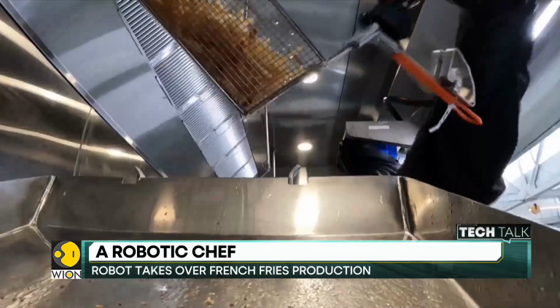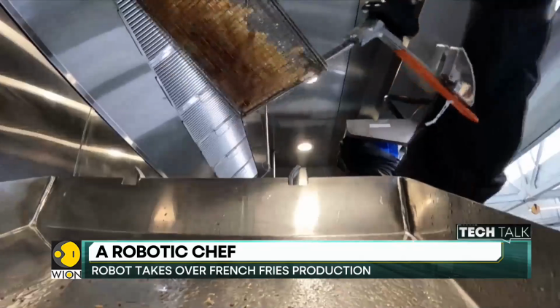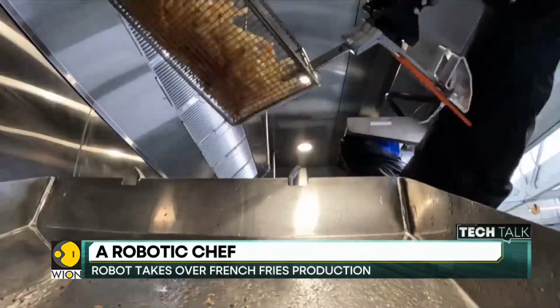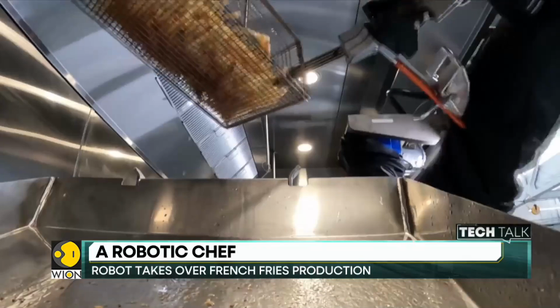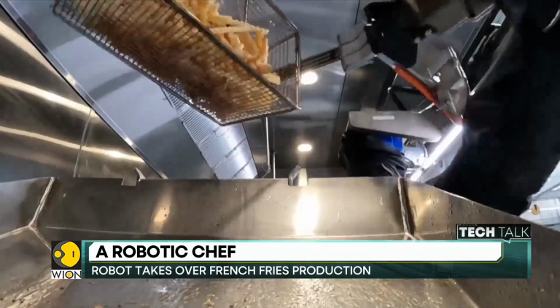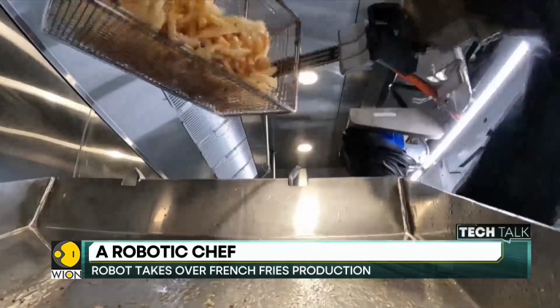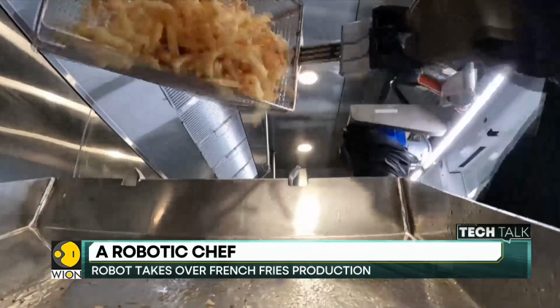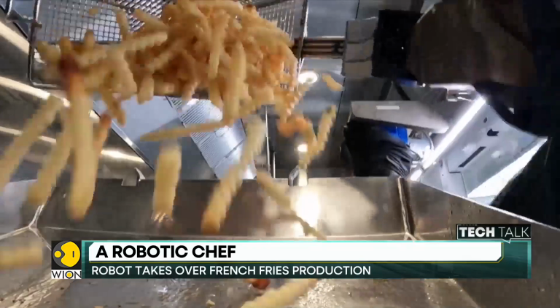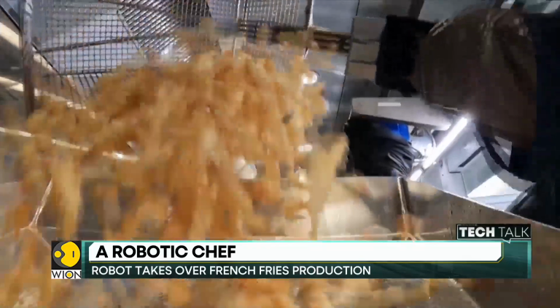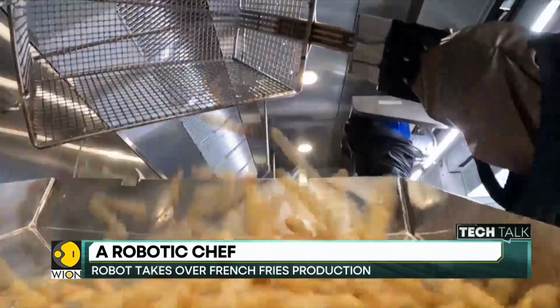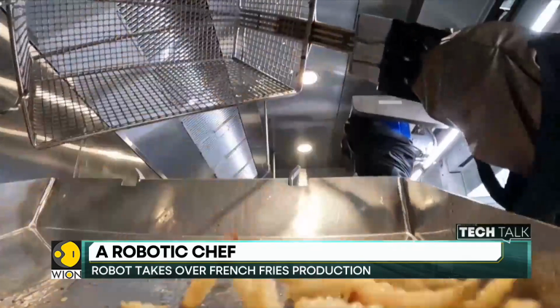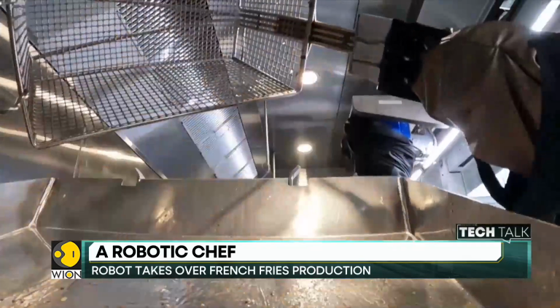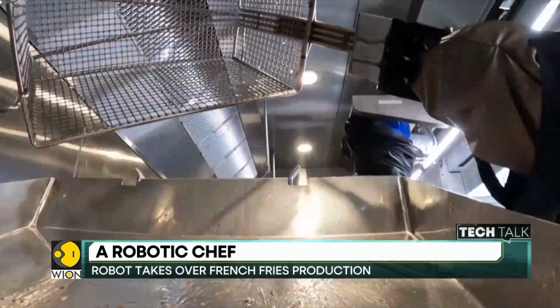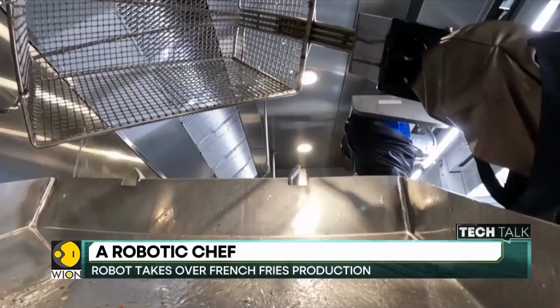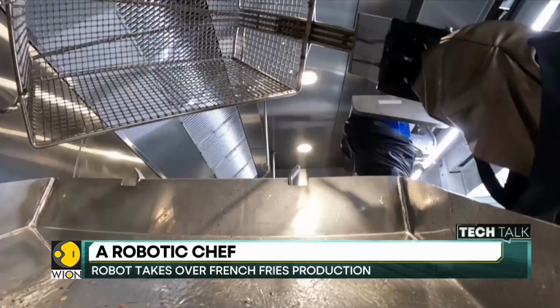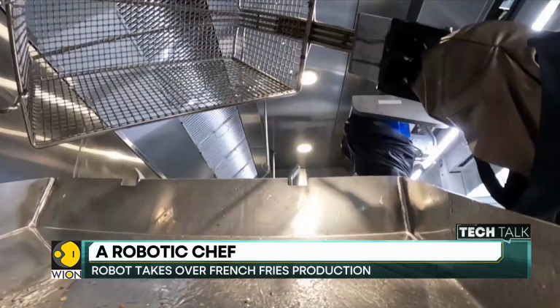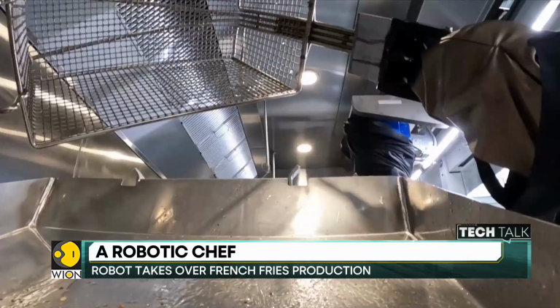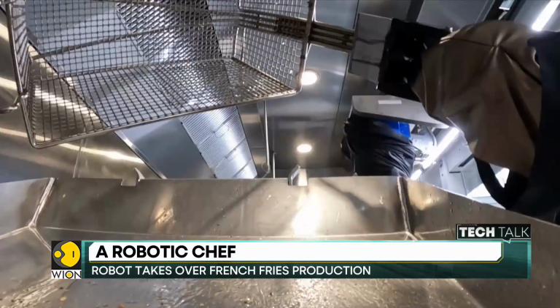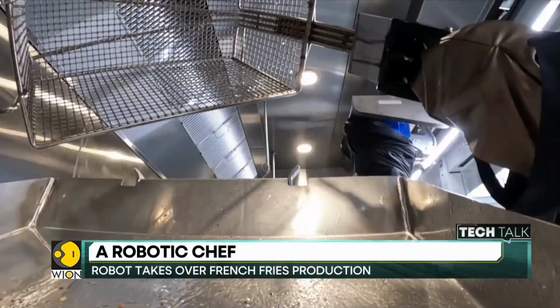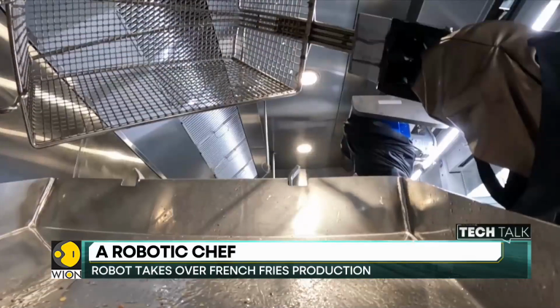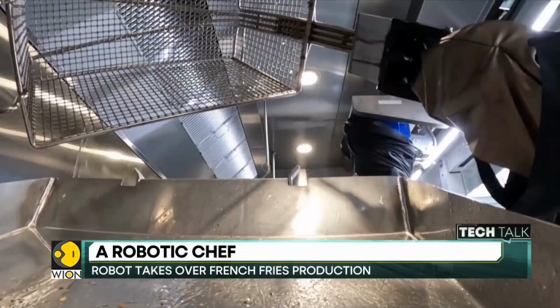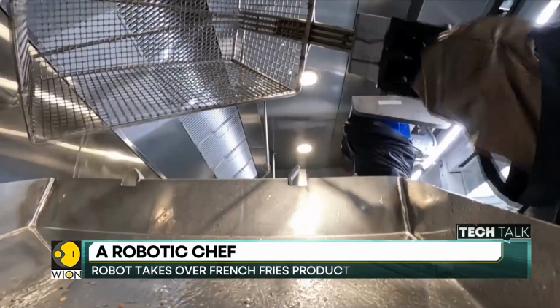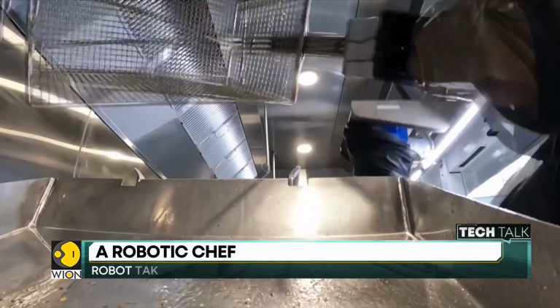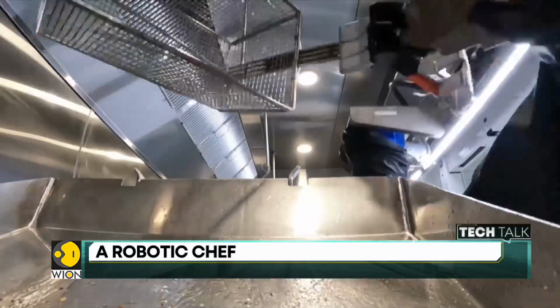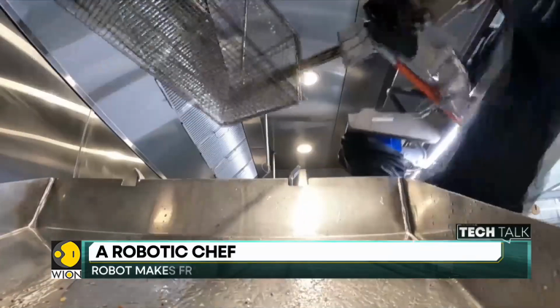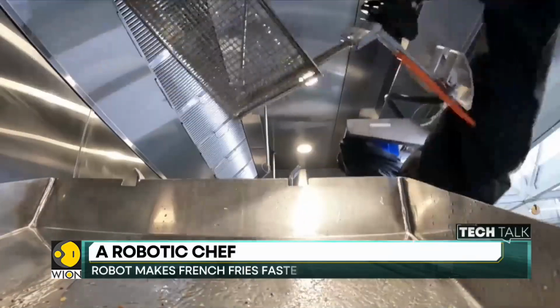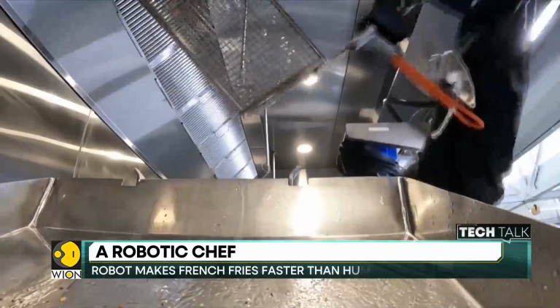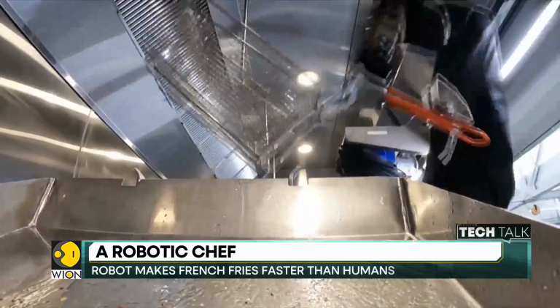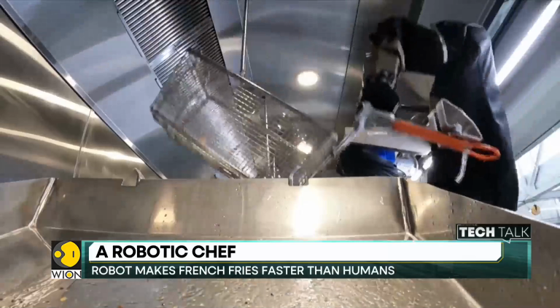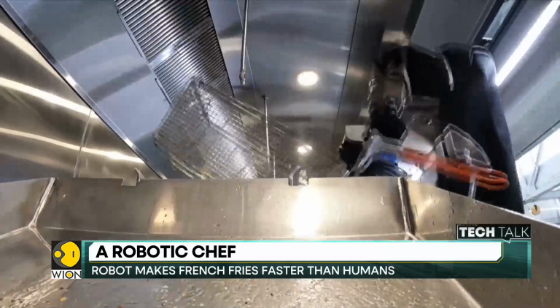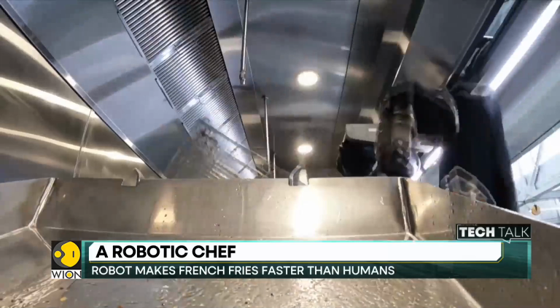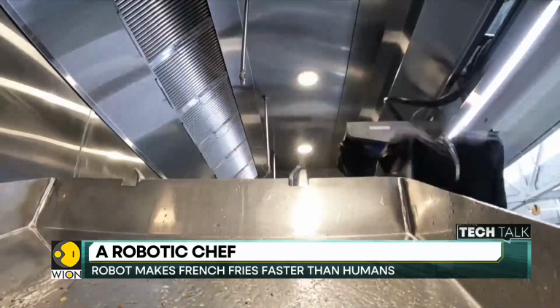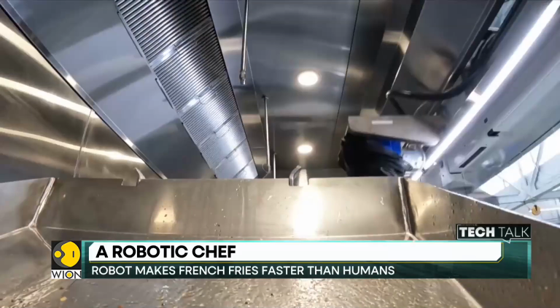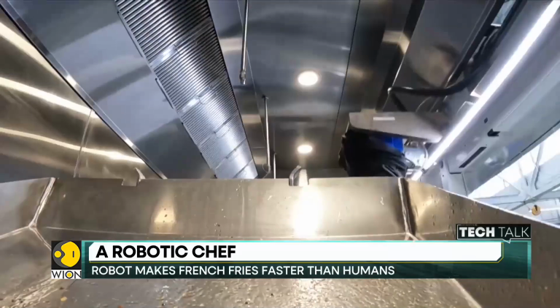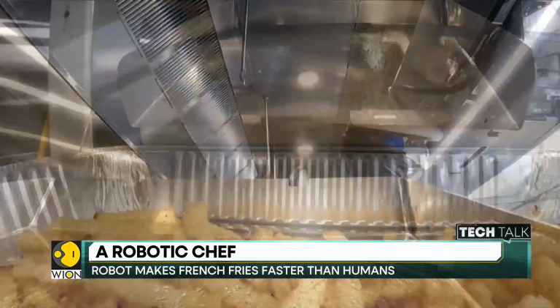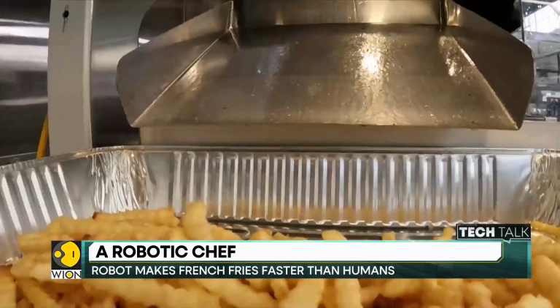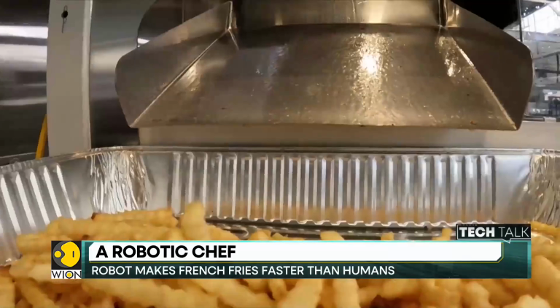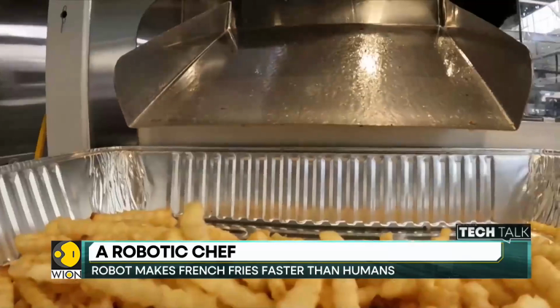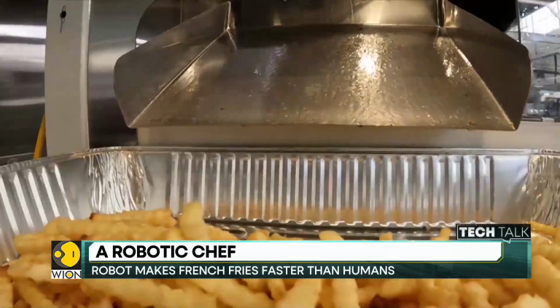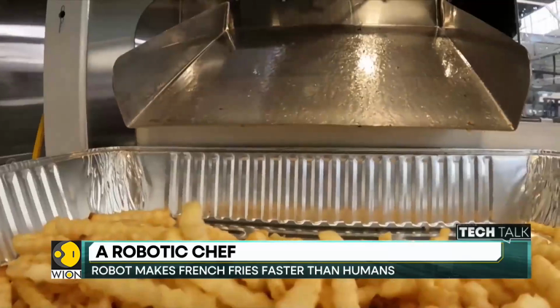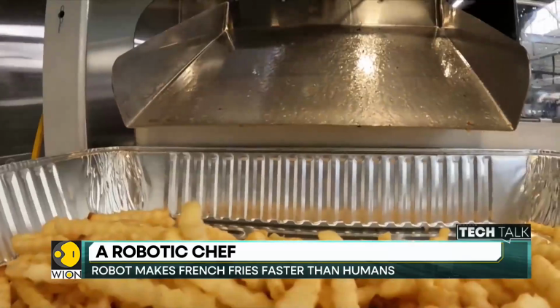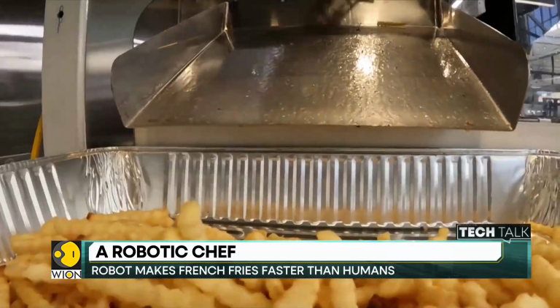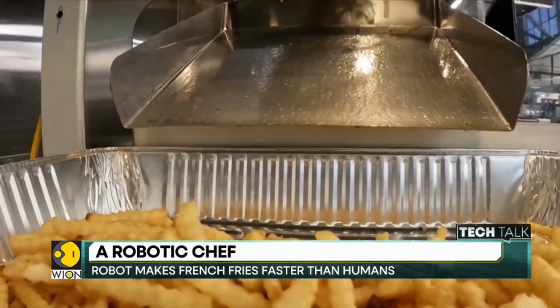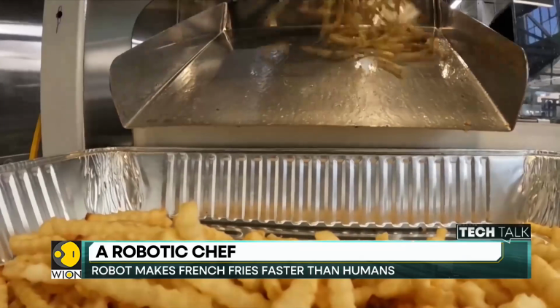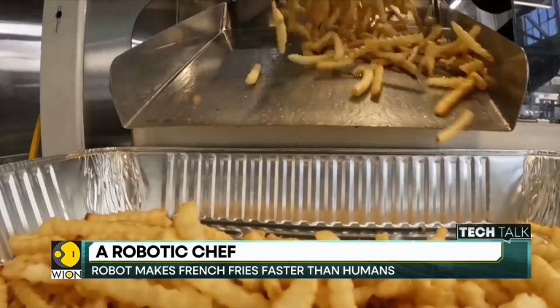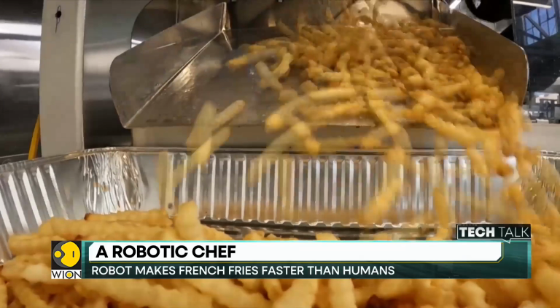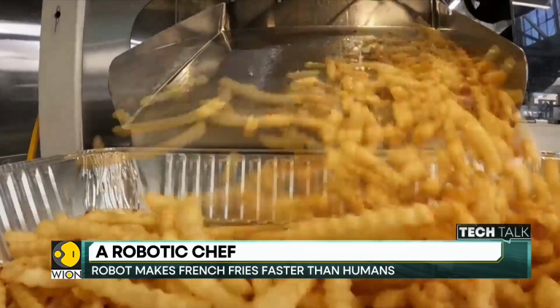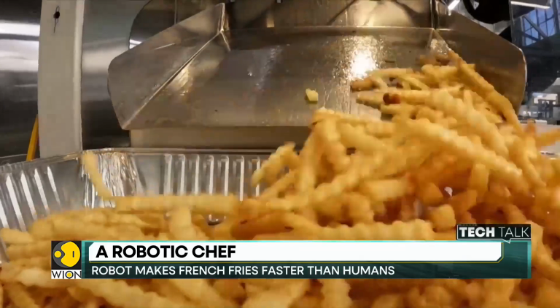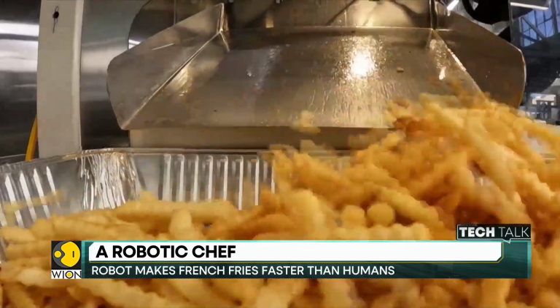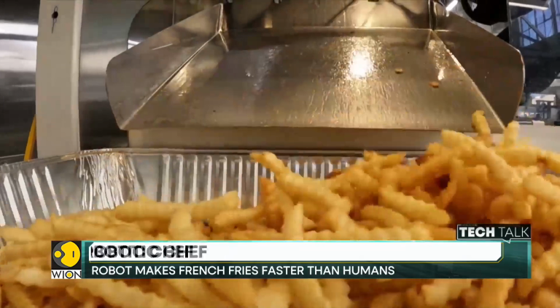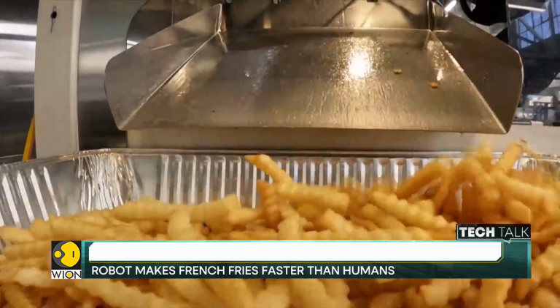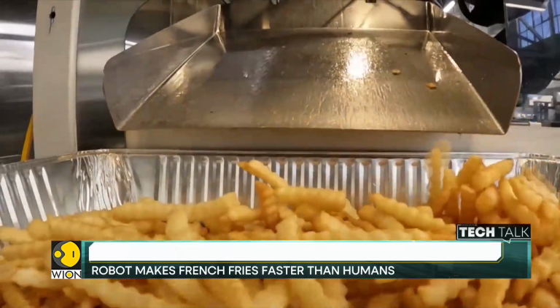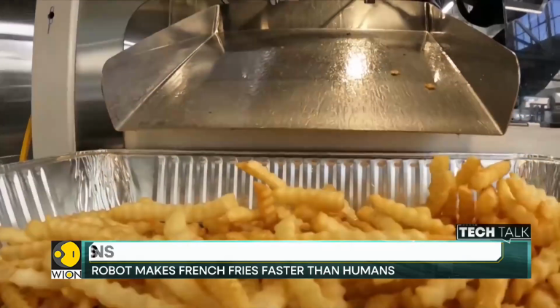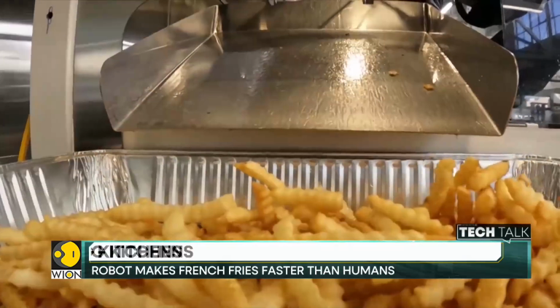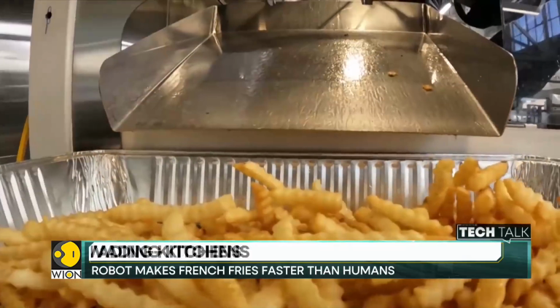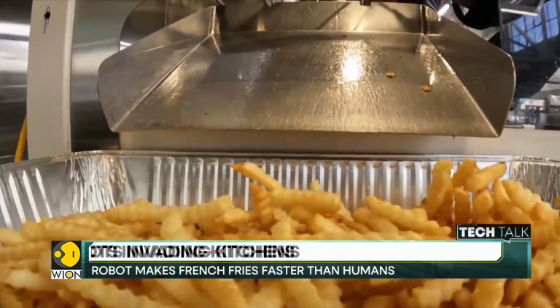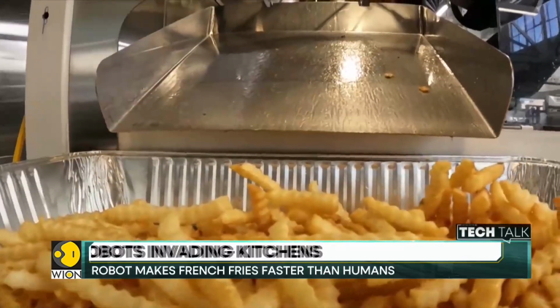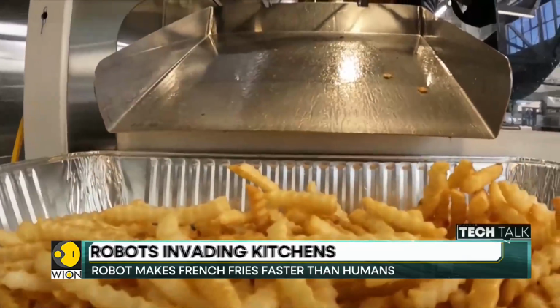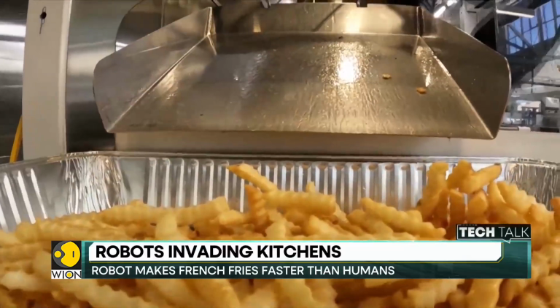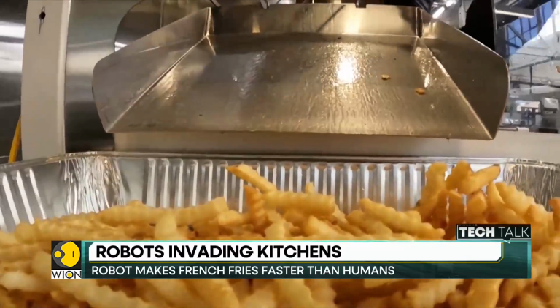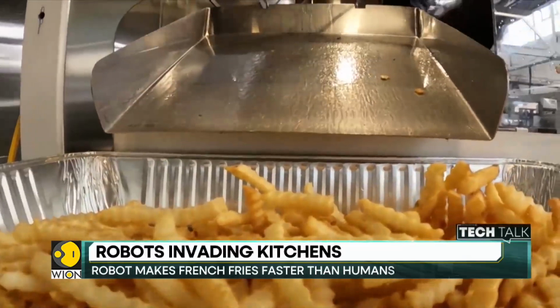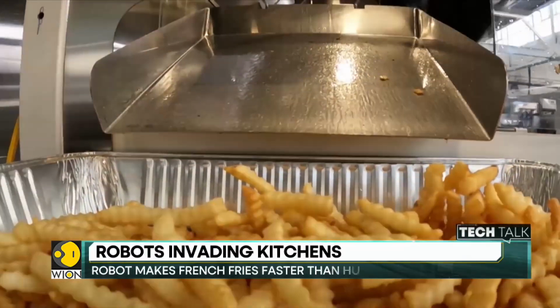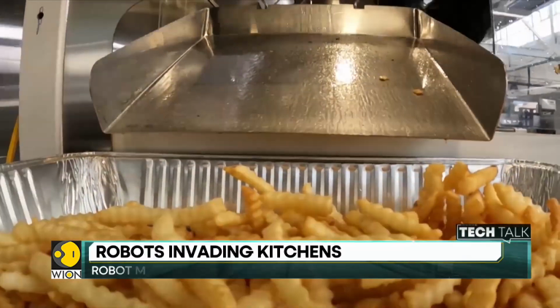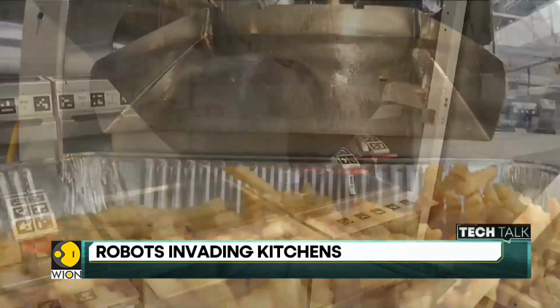The robot takes frozen french fries and other foods out of a freezer, dips them into hot oil, and then deposits the ready-to-serve product into a tray.